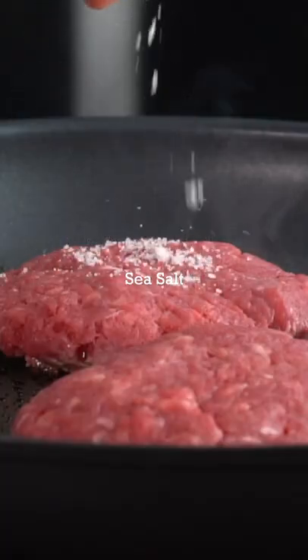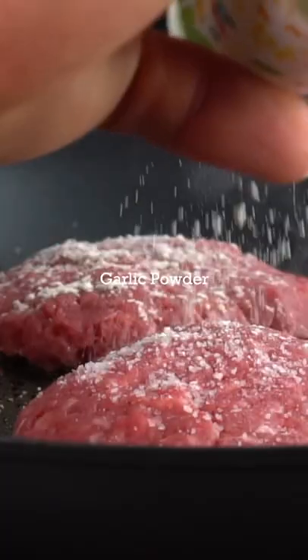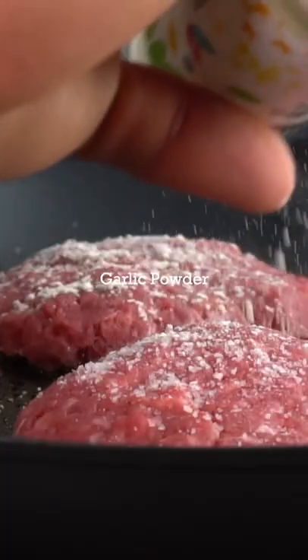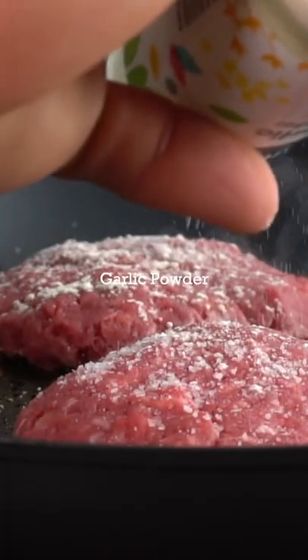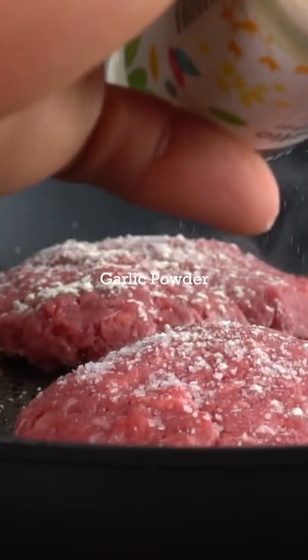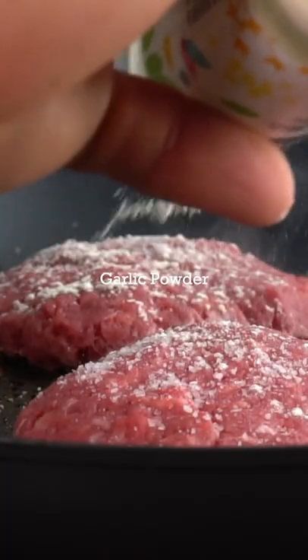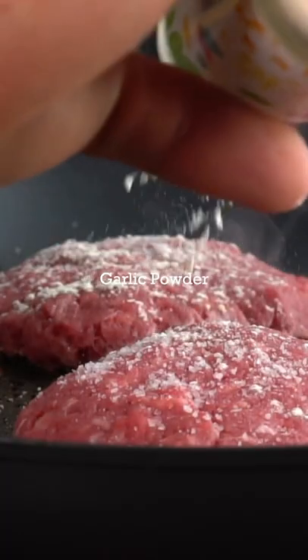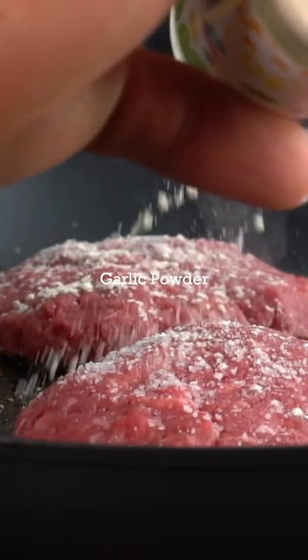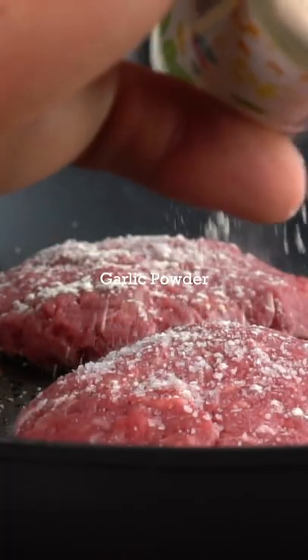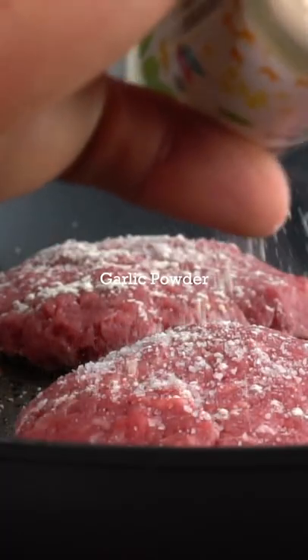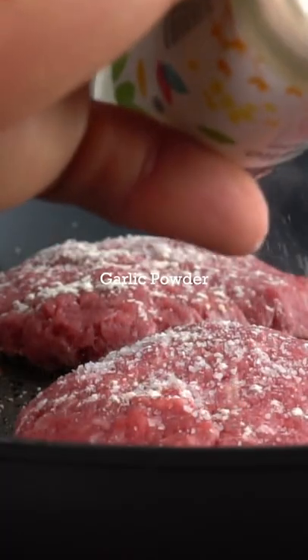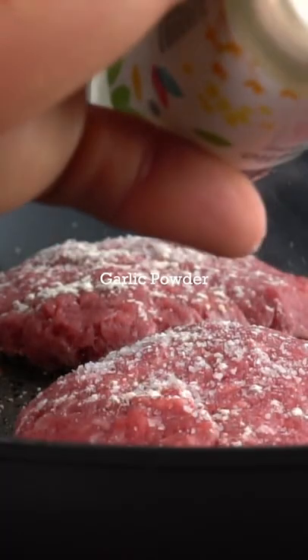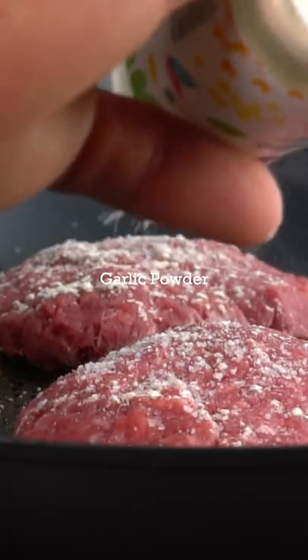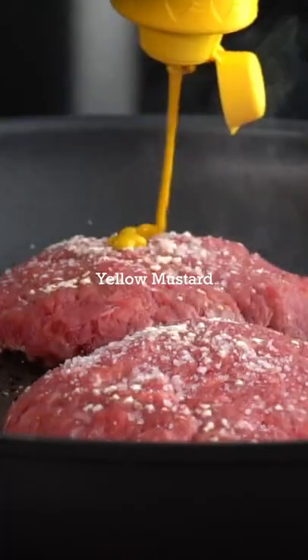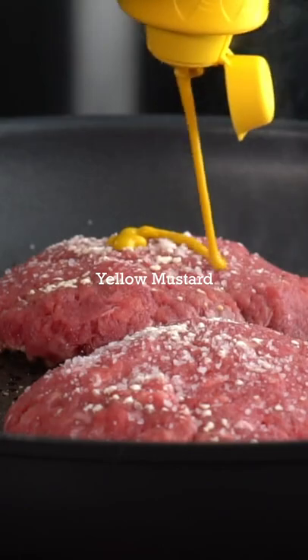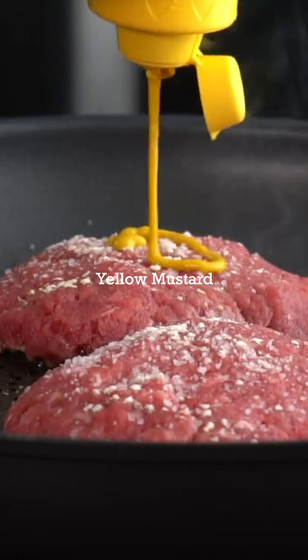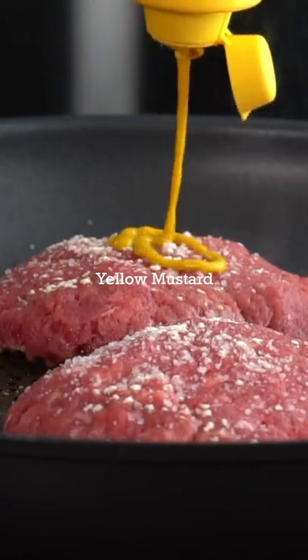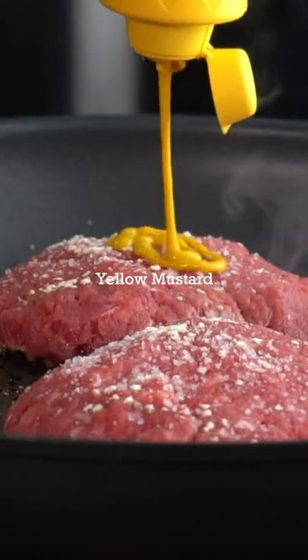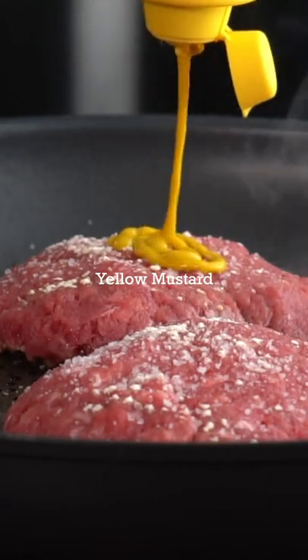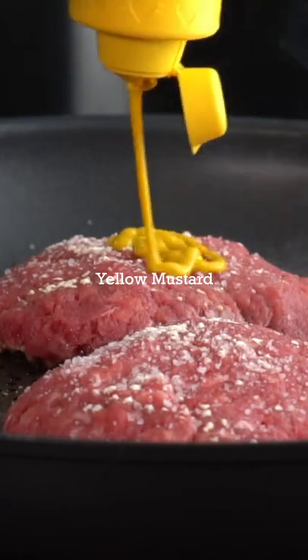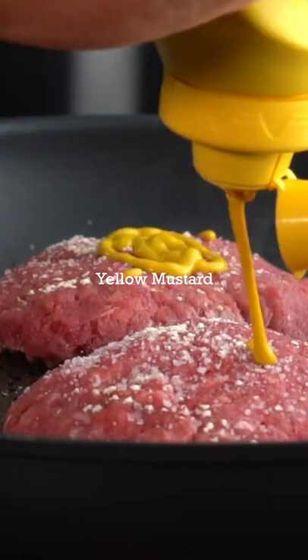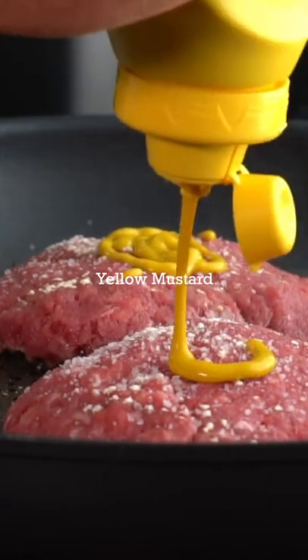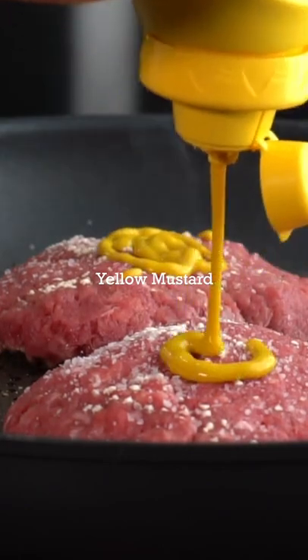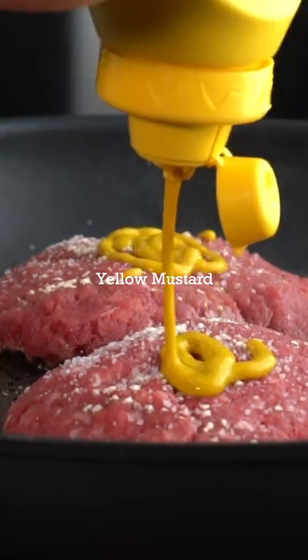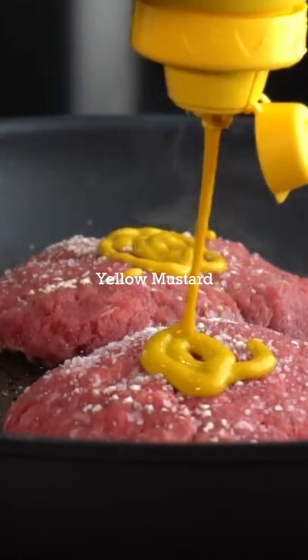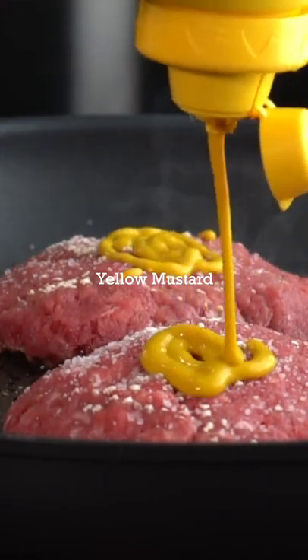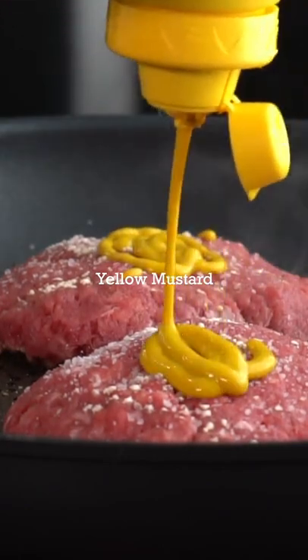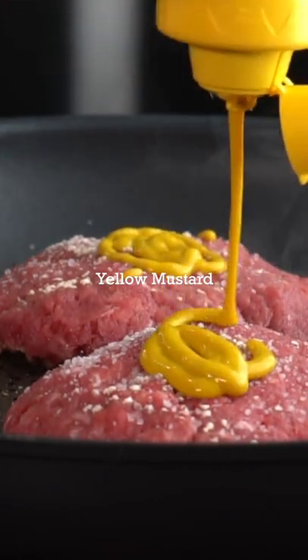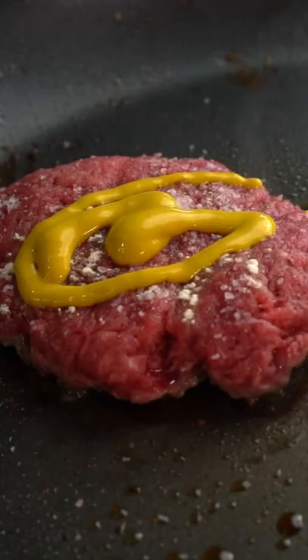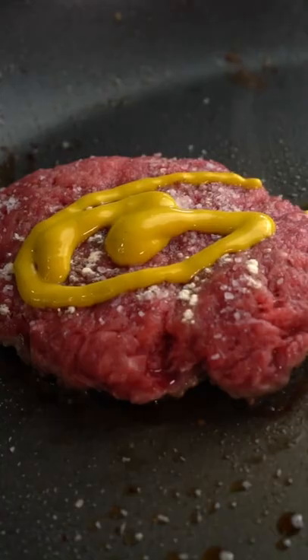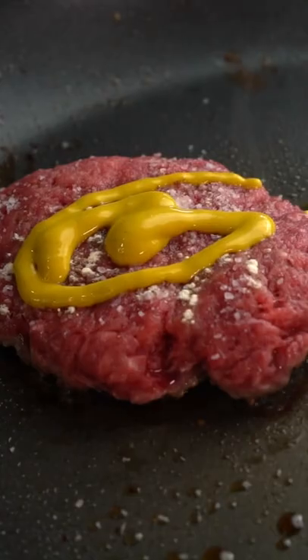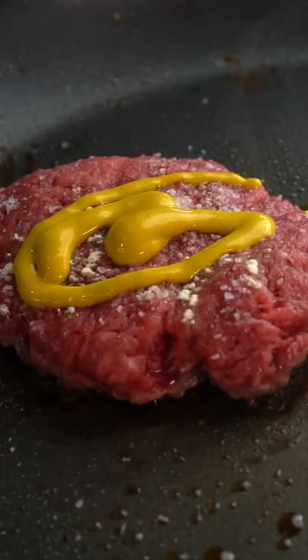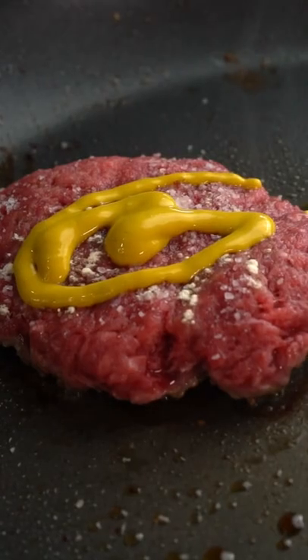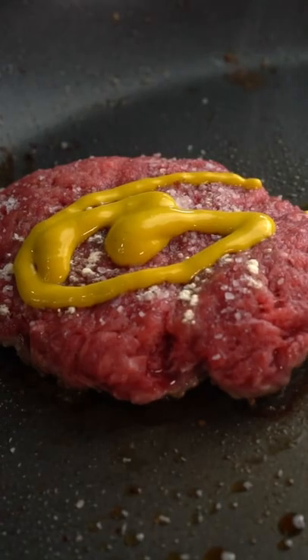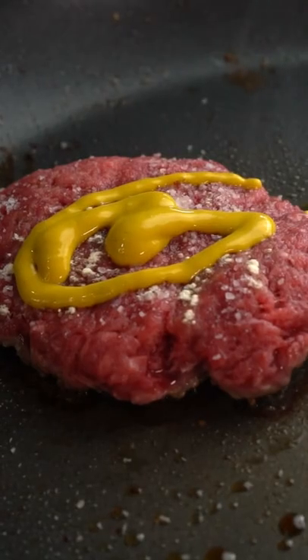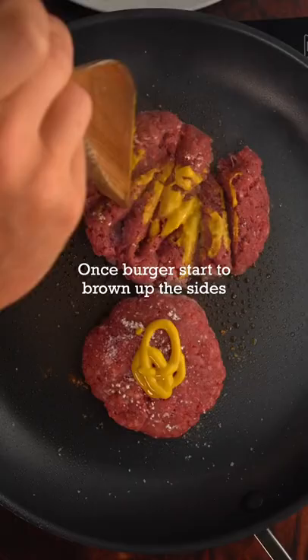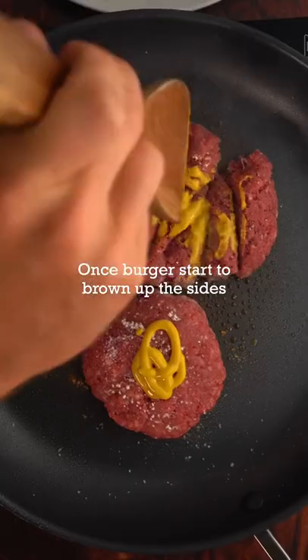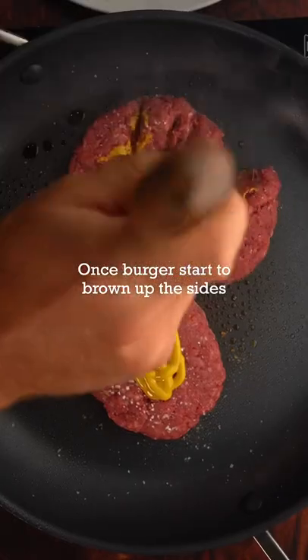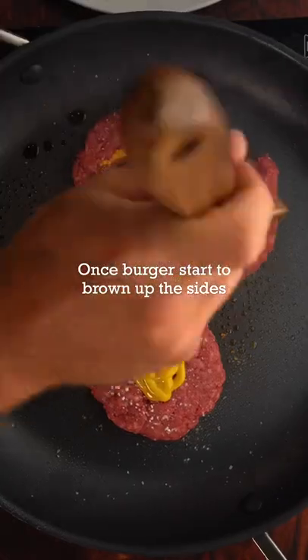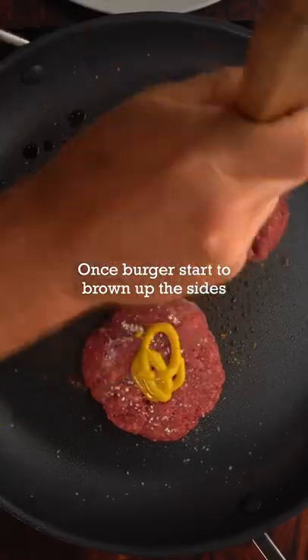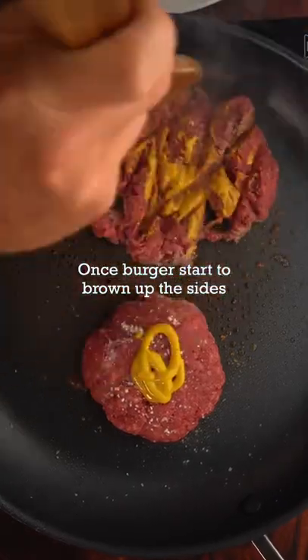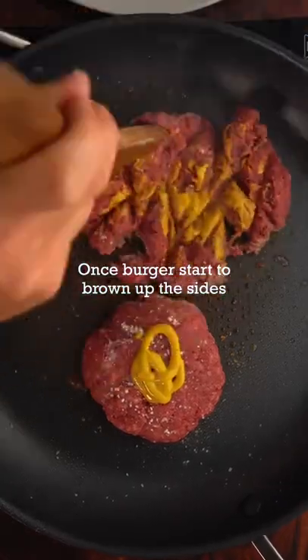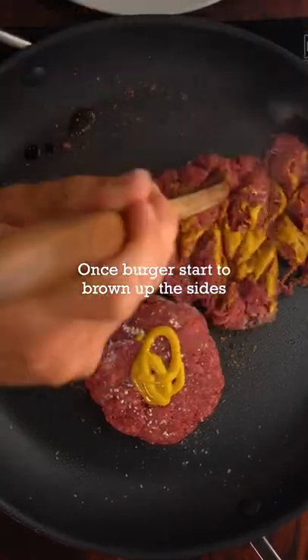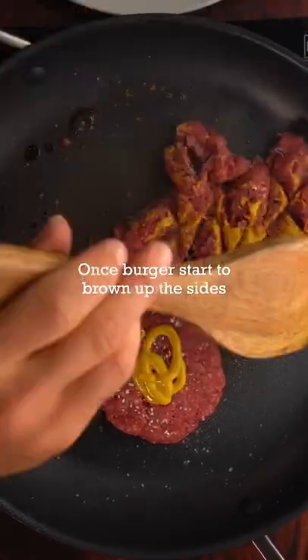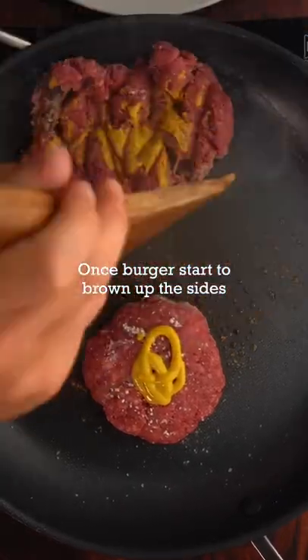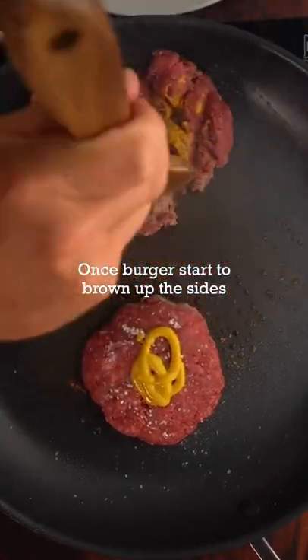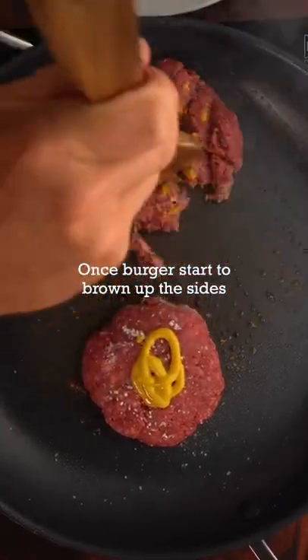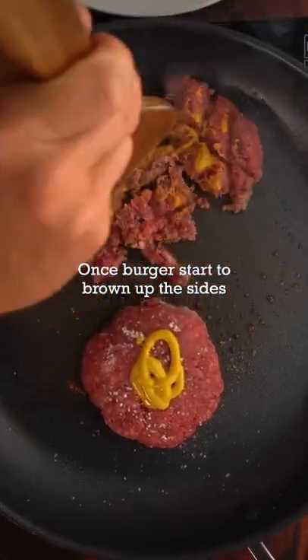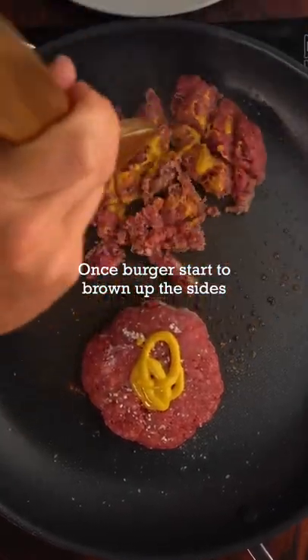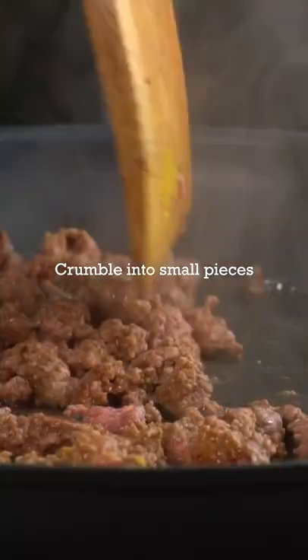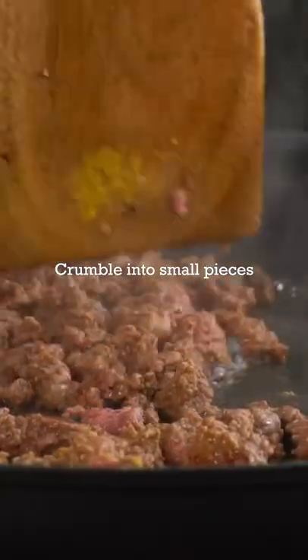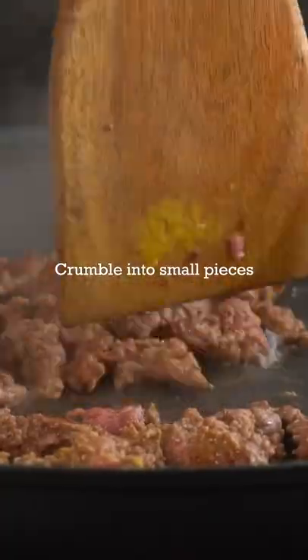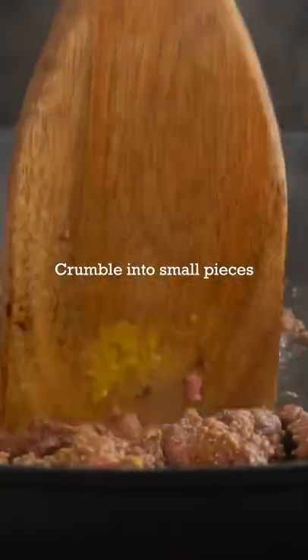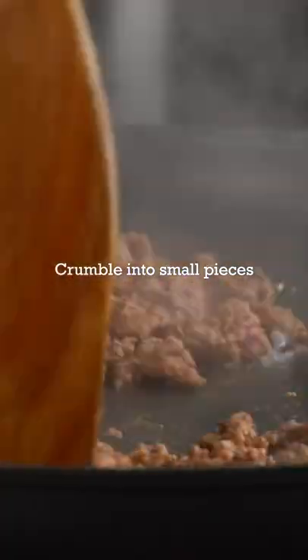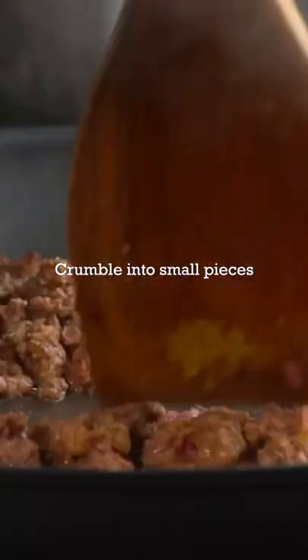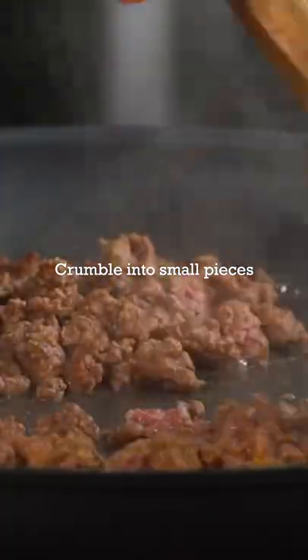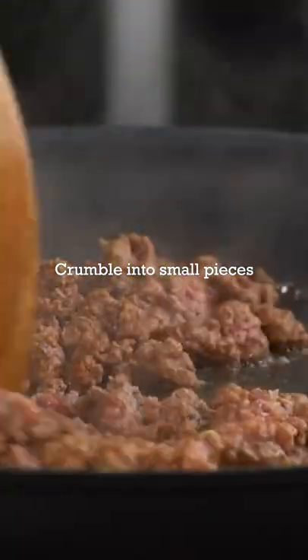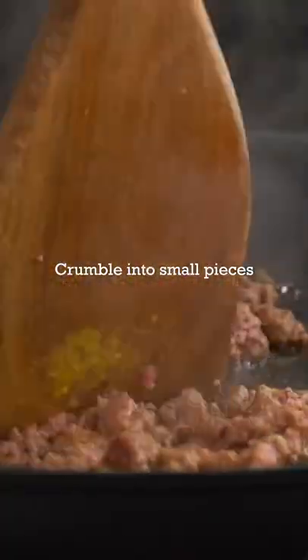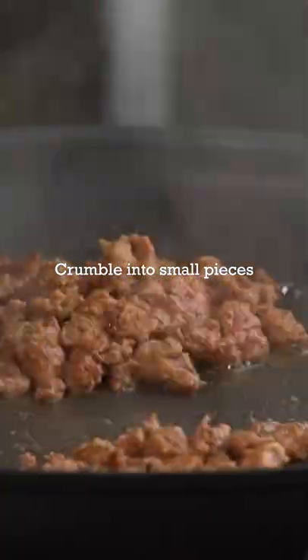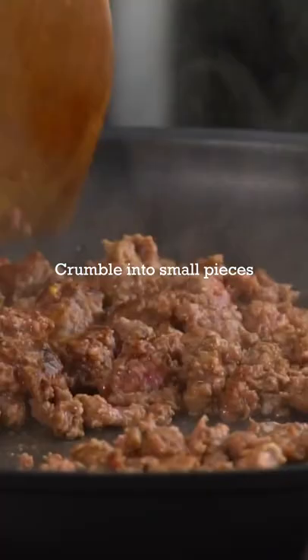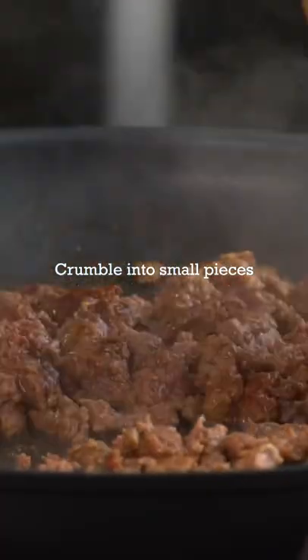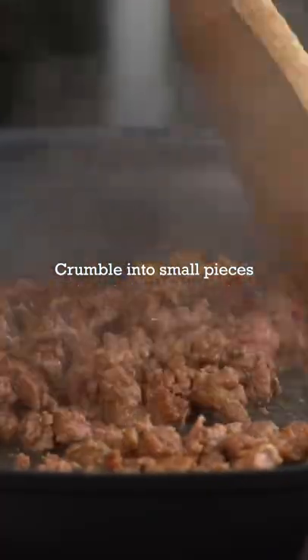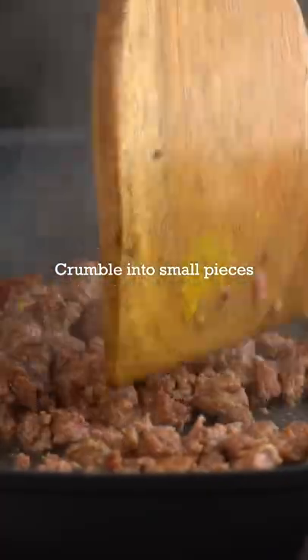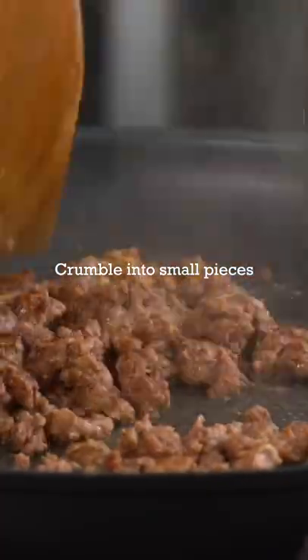First you're going to take your 4 ounce 96/4 lean ground beef patties, add it to a pan preheated on a 7 out of 10 heat. Season the top of the patties with sea salt, garlic powder, and yellow mustard.